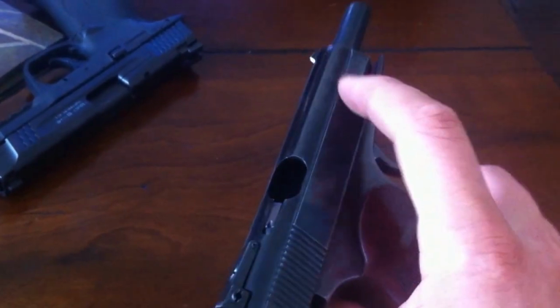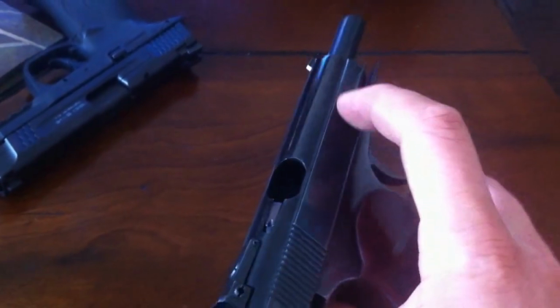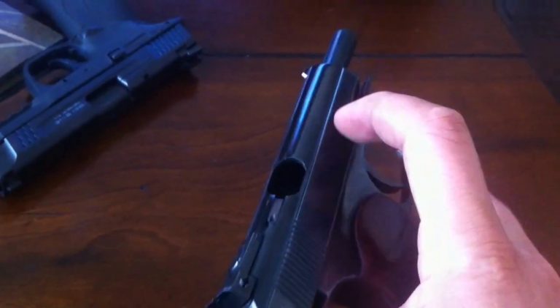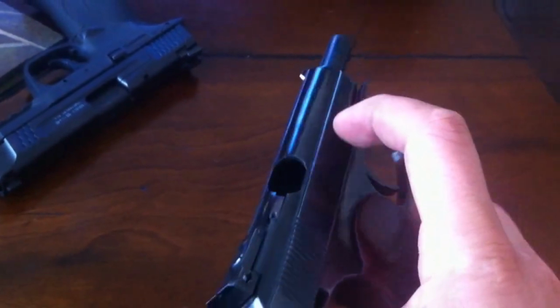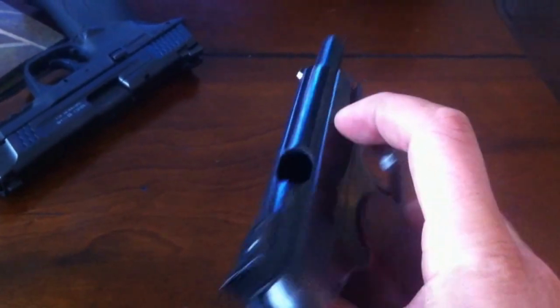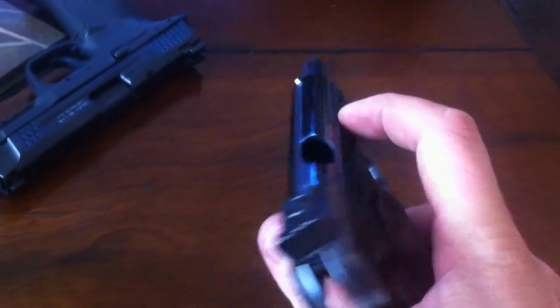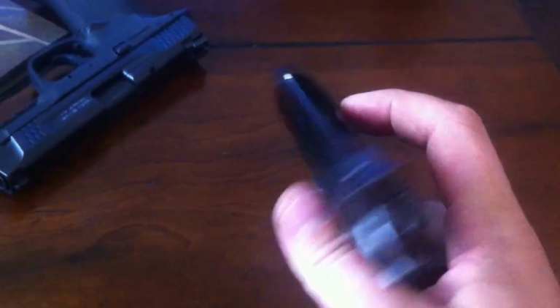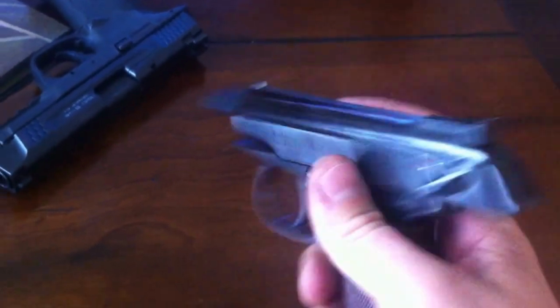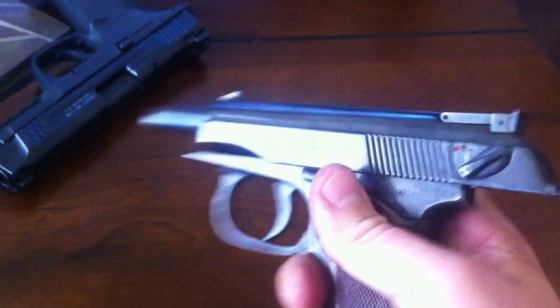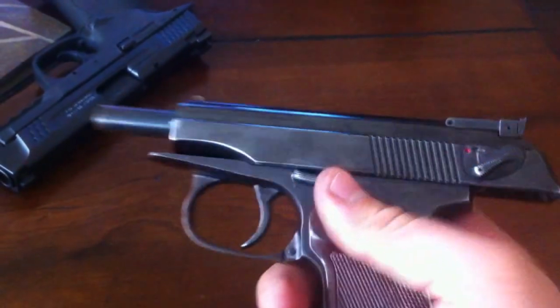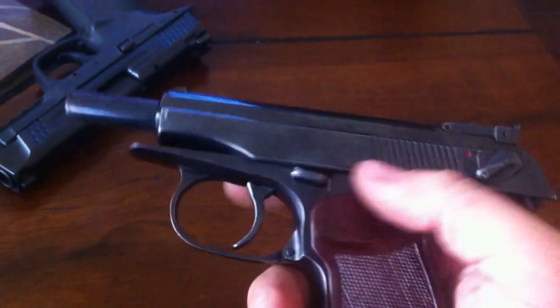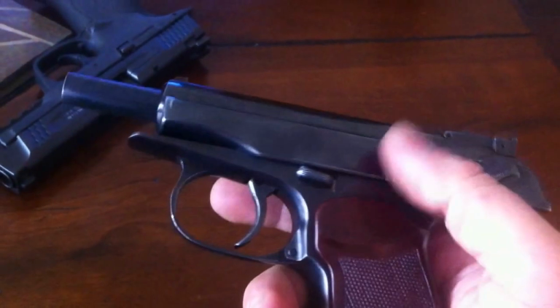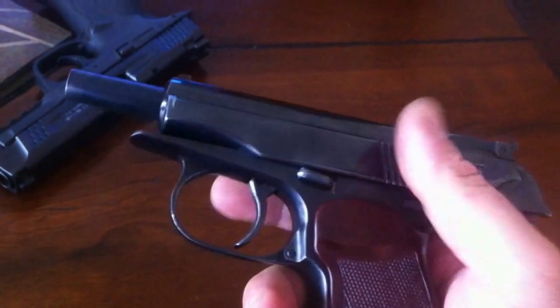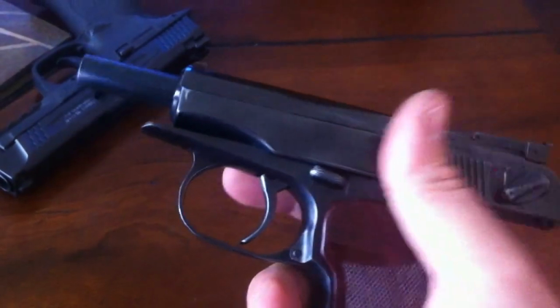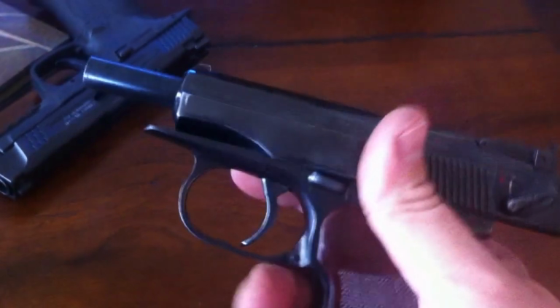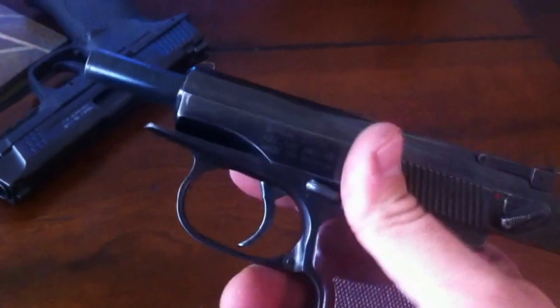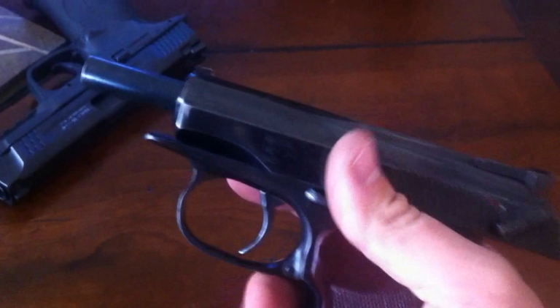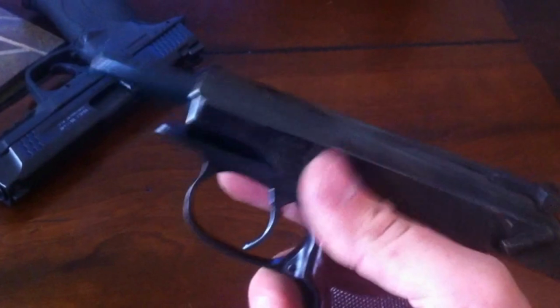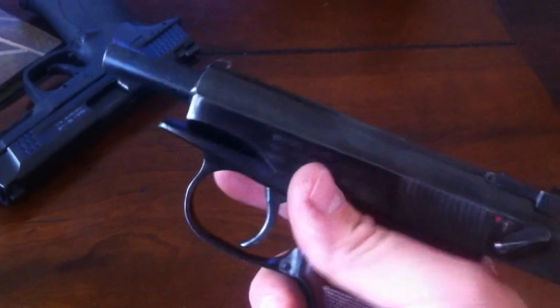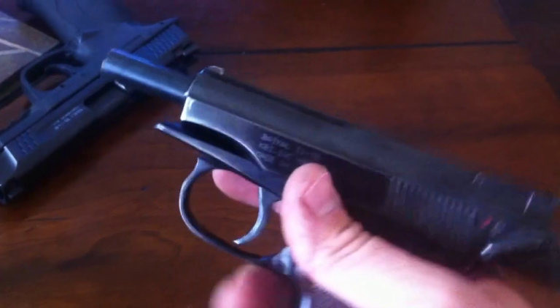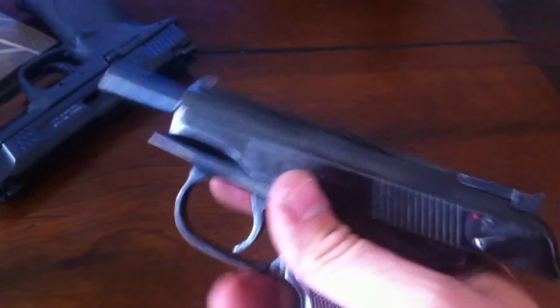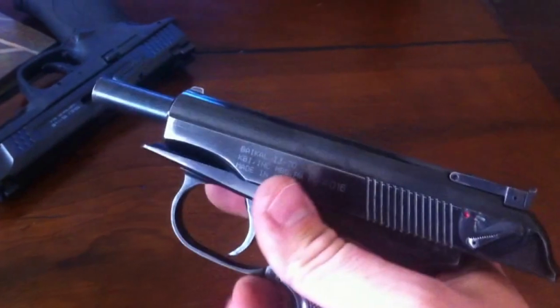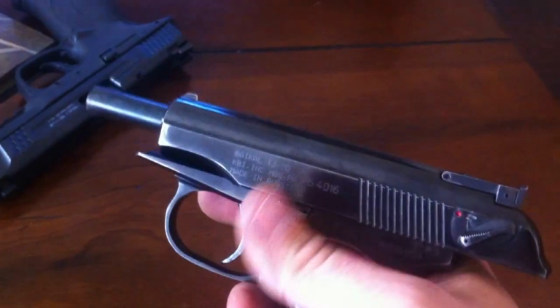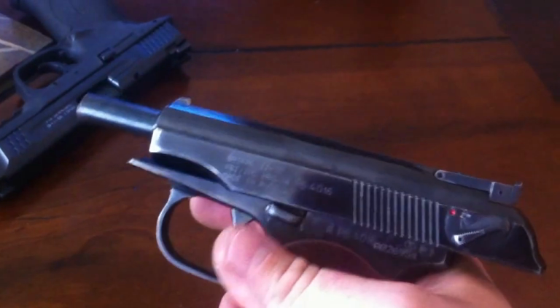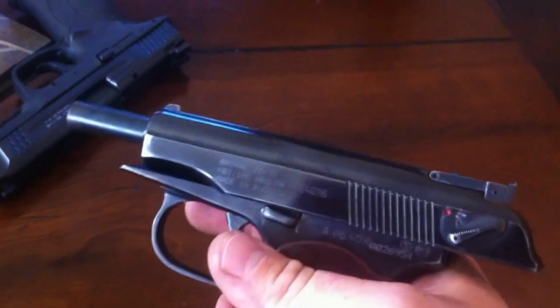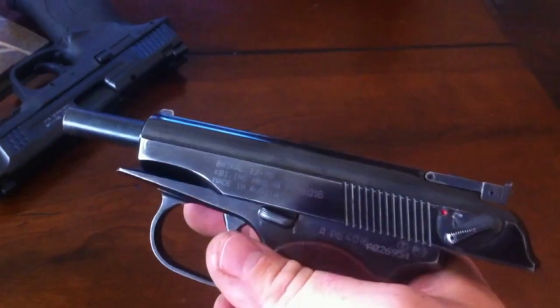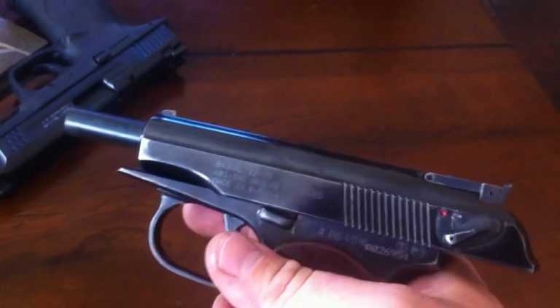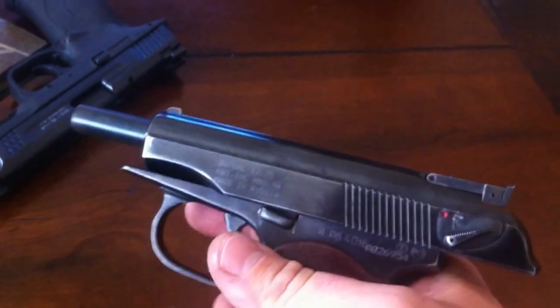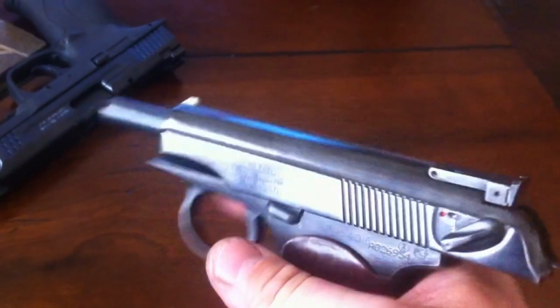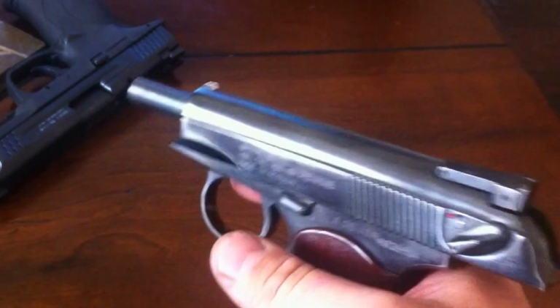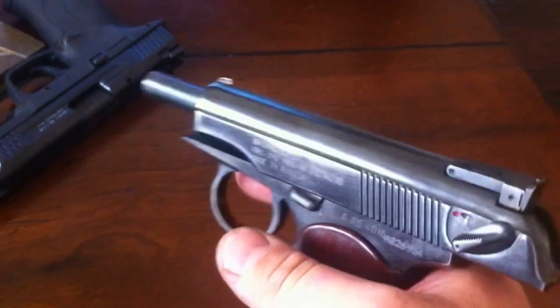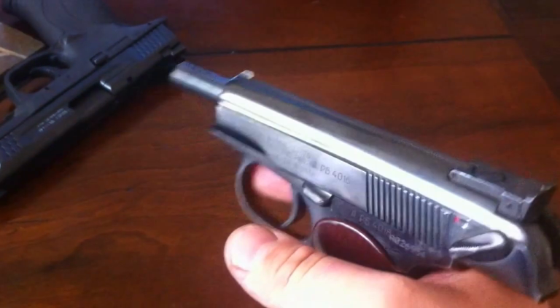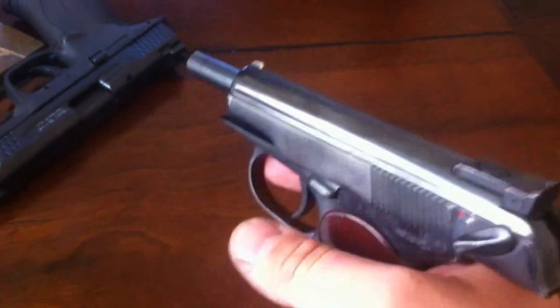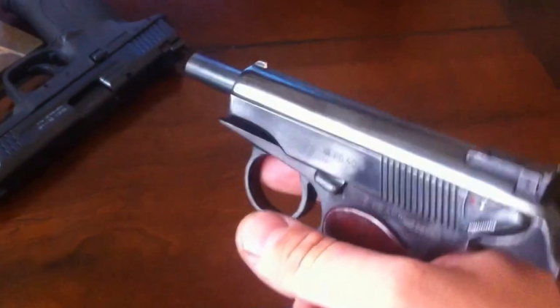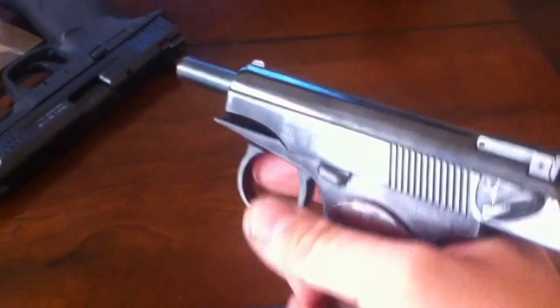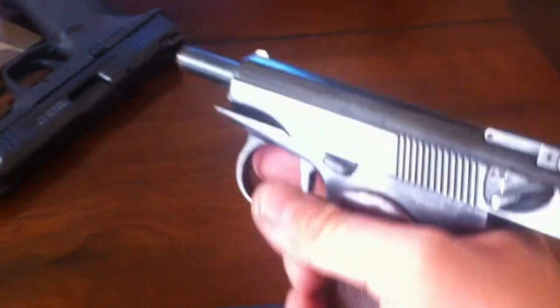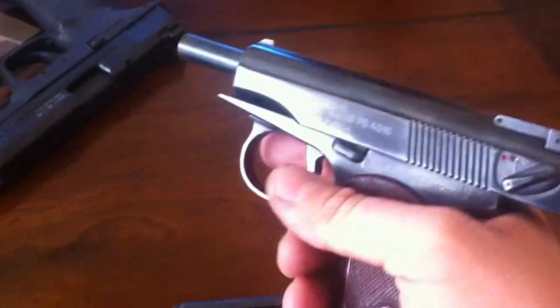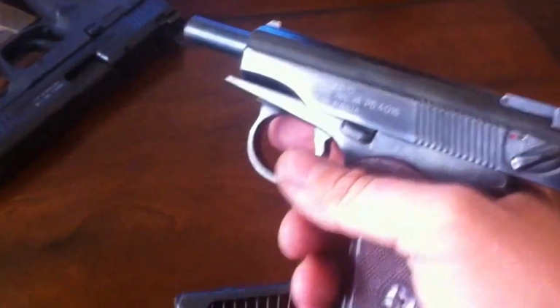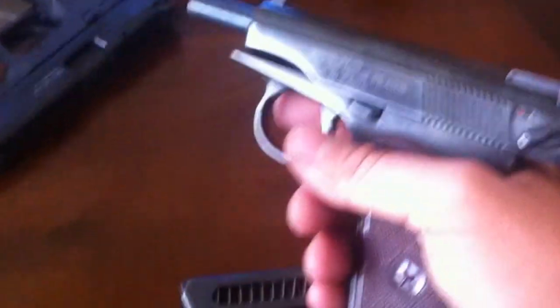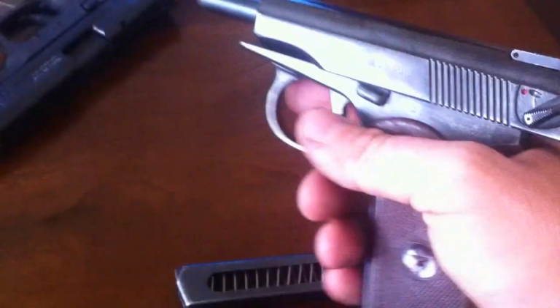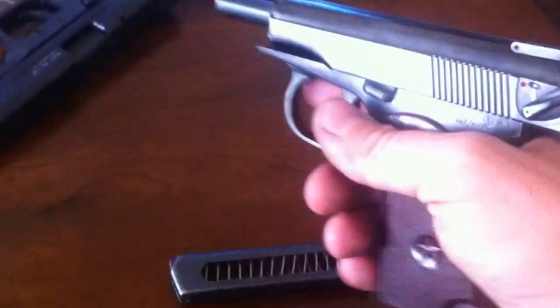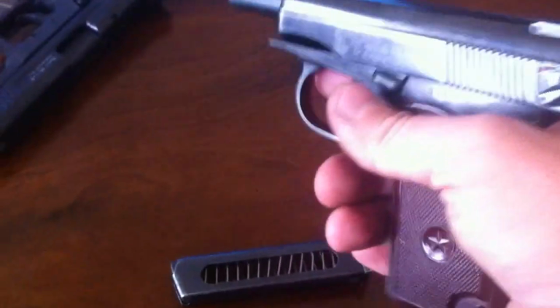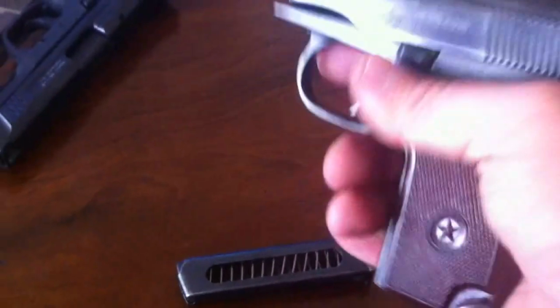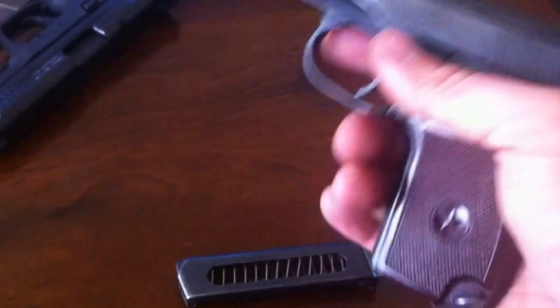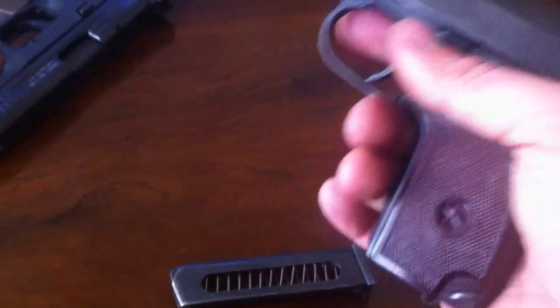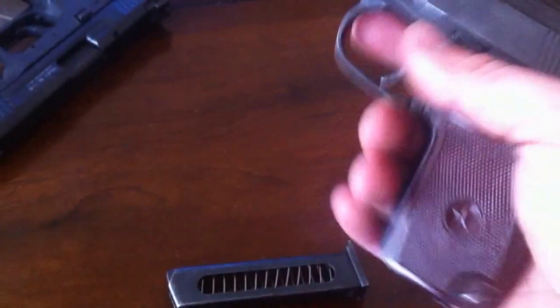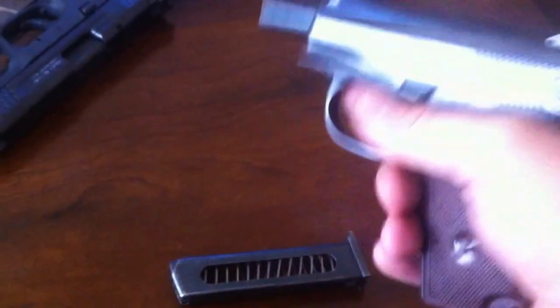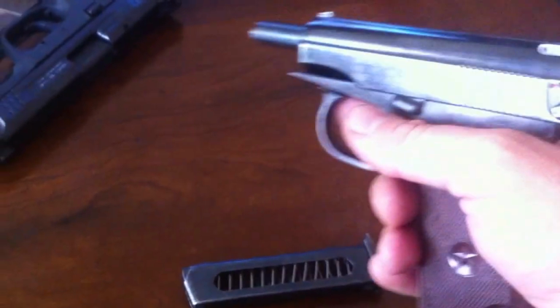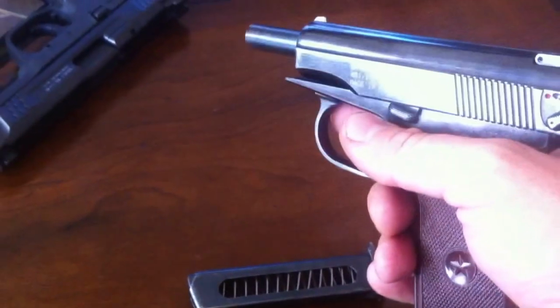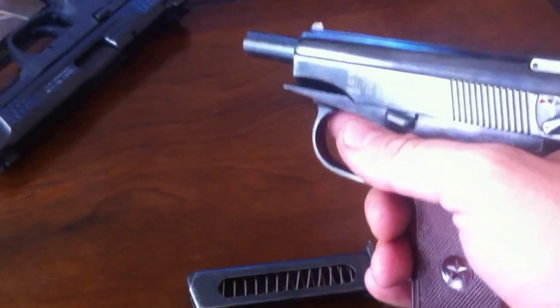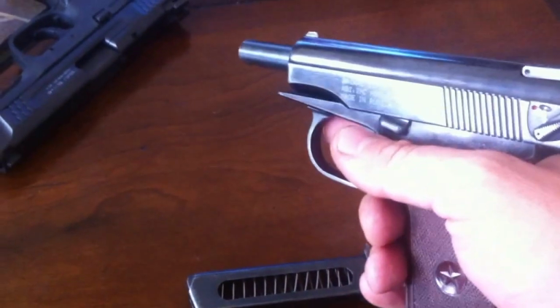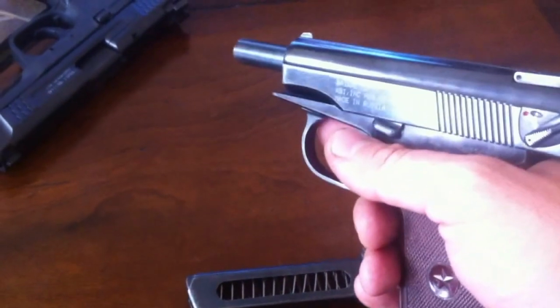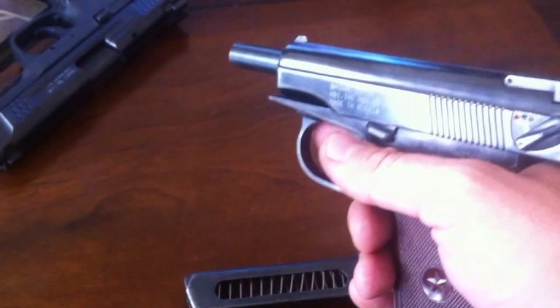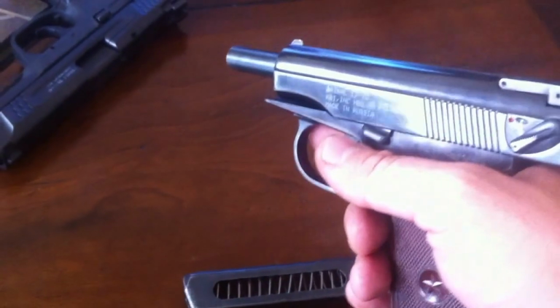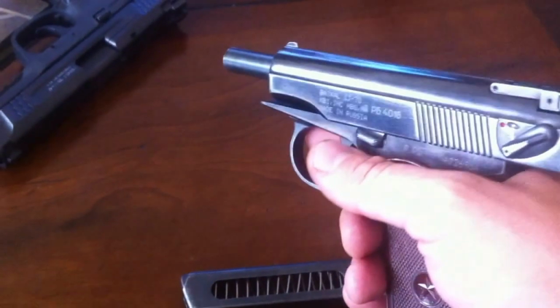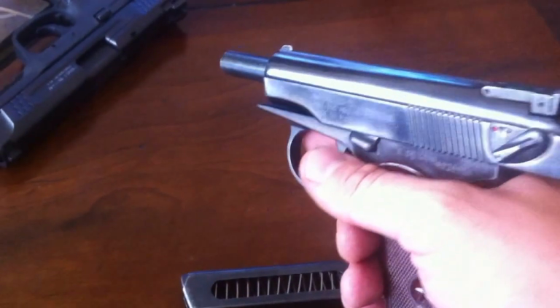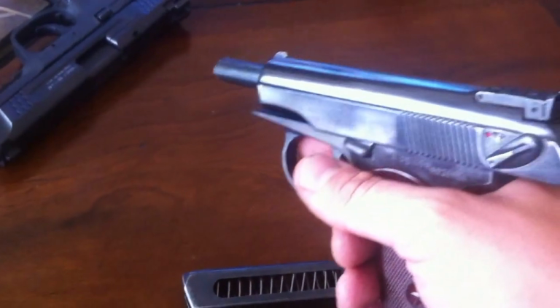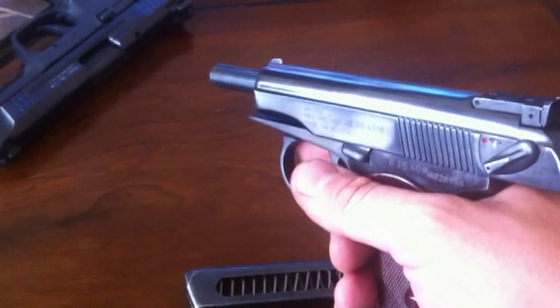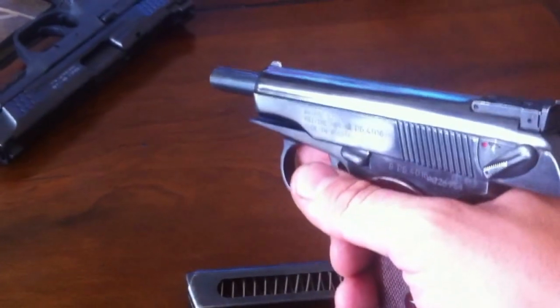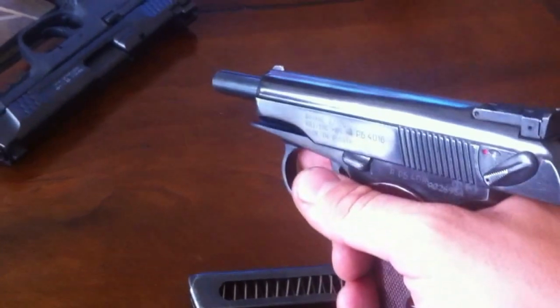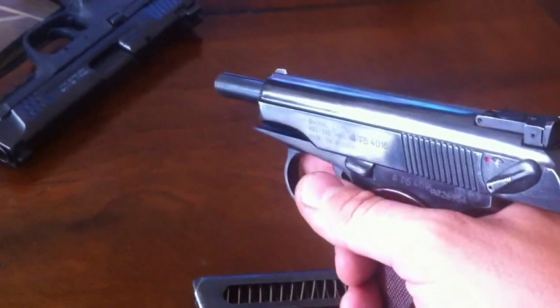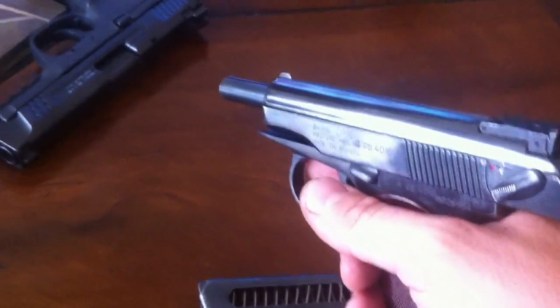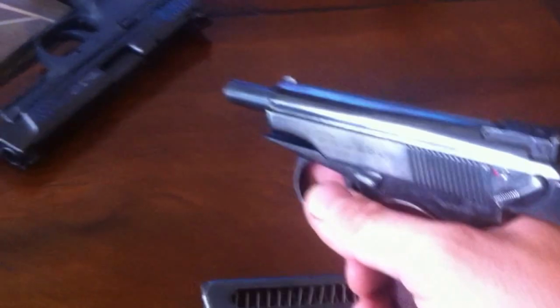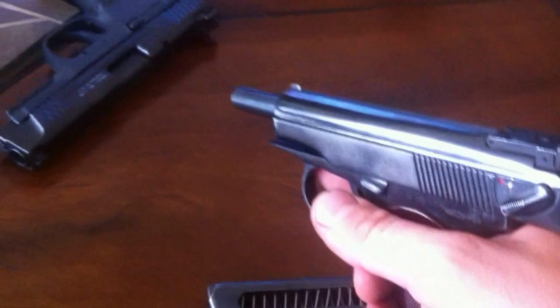However, when I go hunting, I carry this with me as my sidearm. I know every time I squeeze the trigger this thing will fire. With the right shot placement, you don't need more than 8 rounds in a magazine.